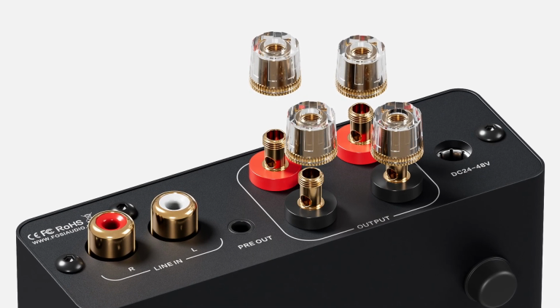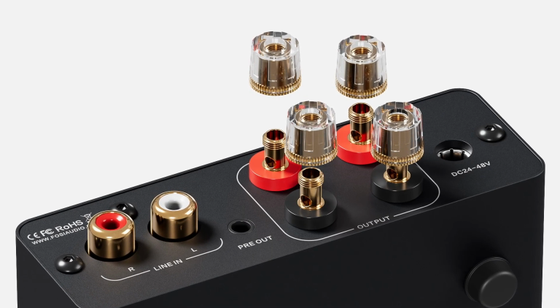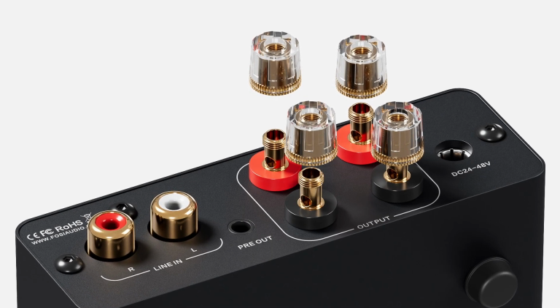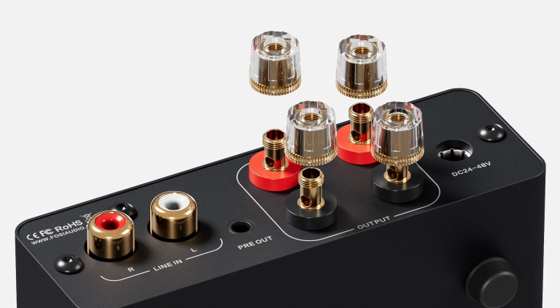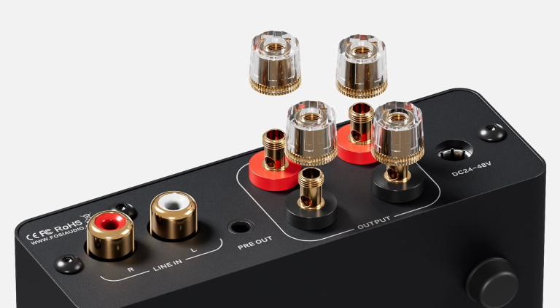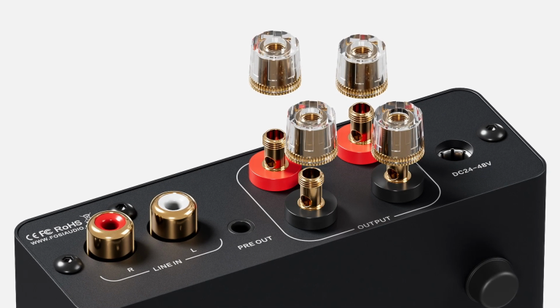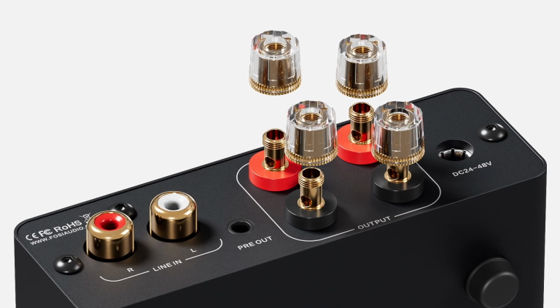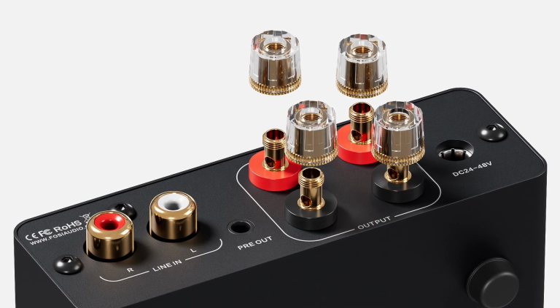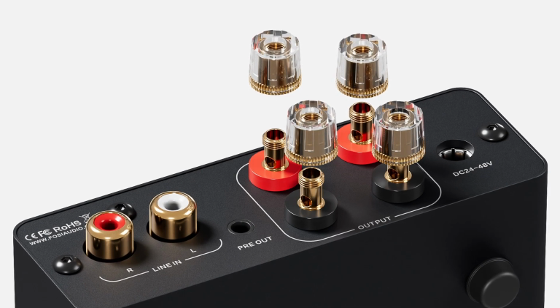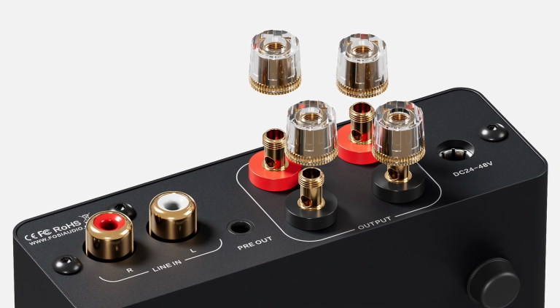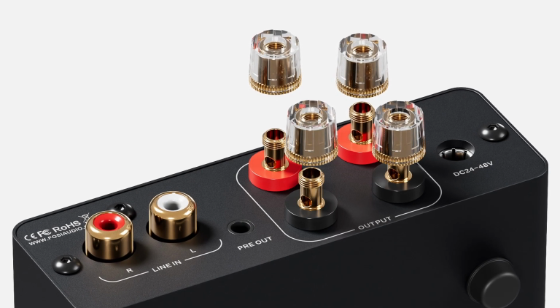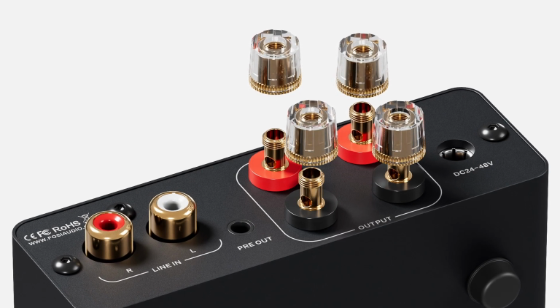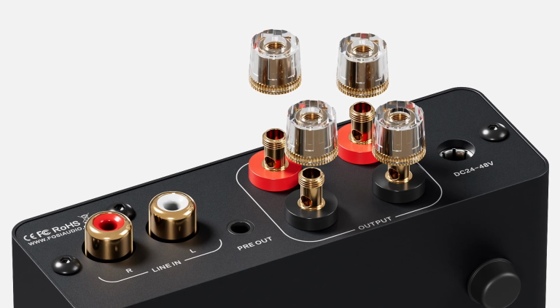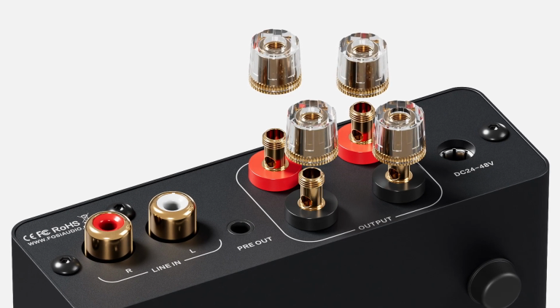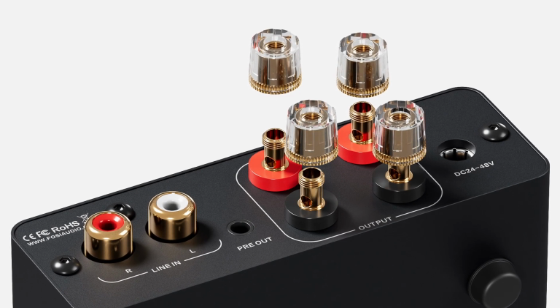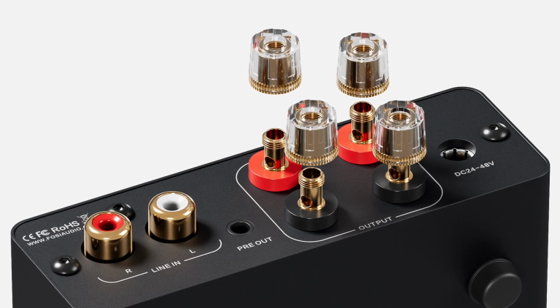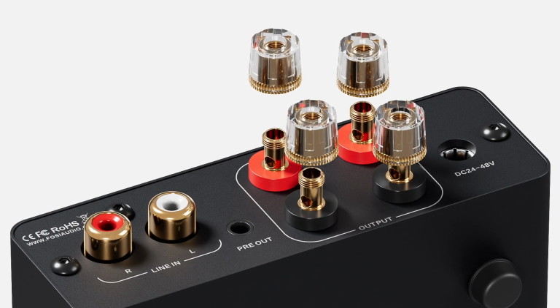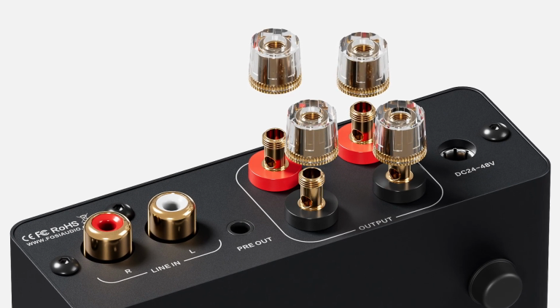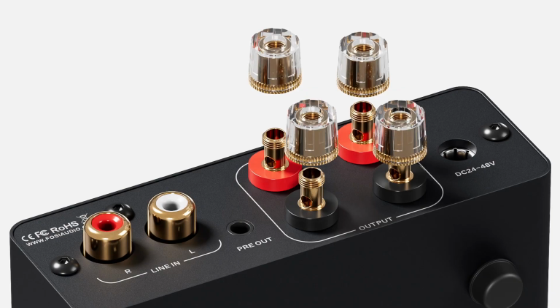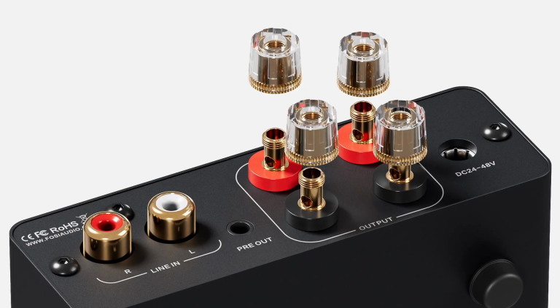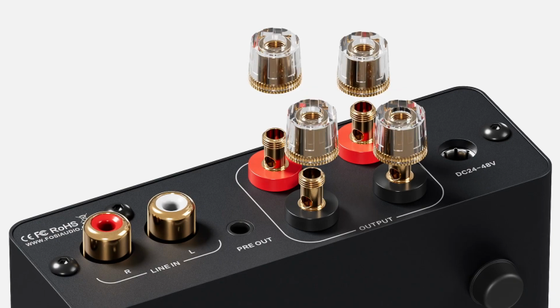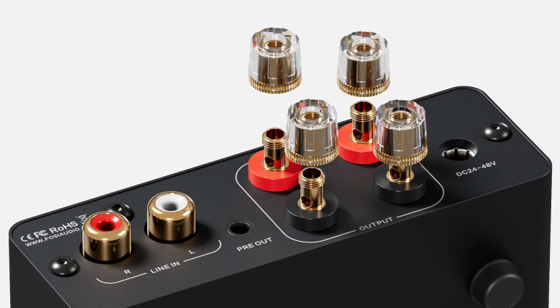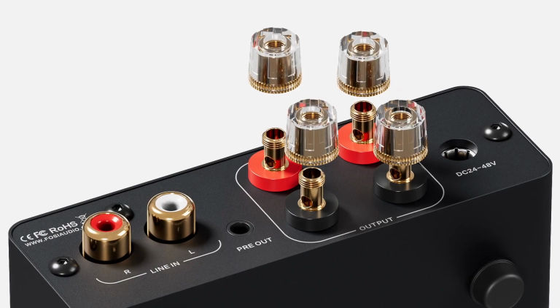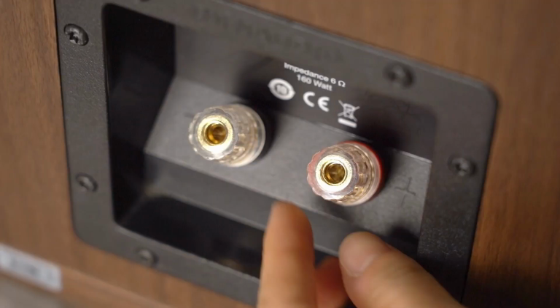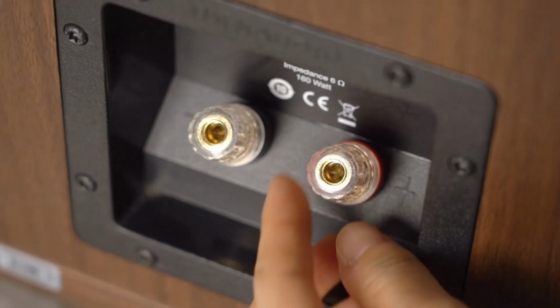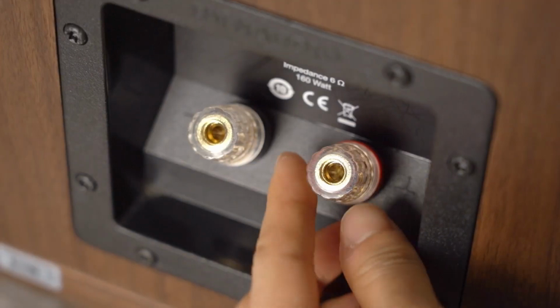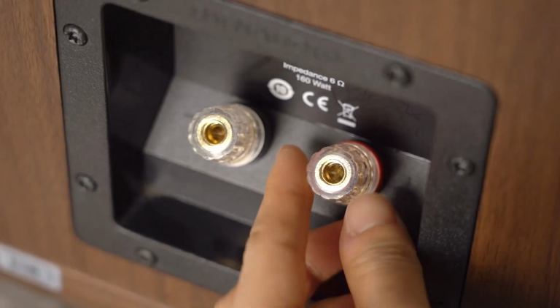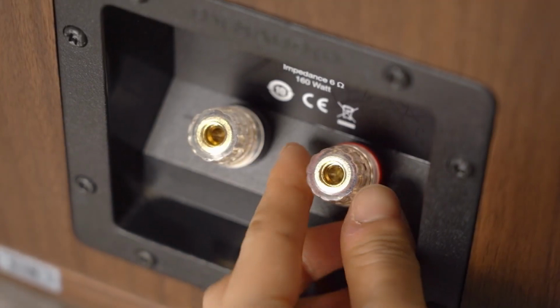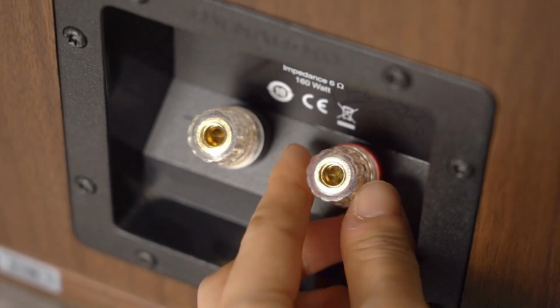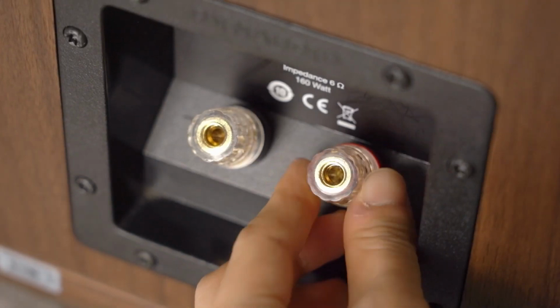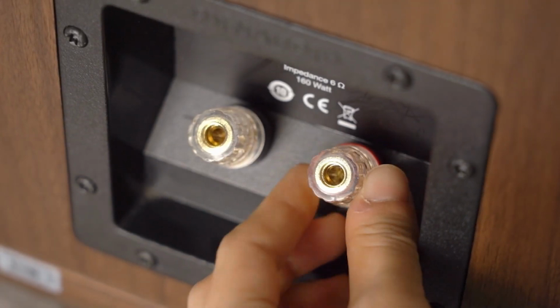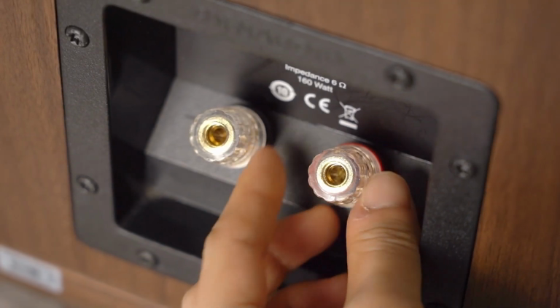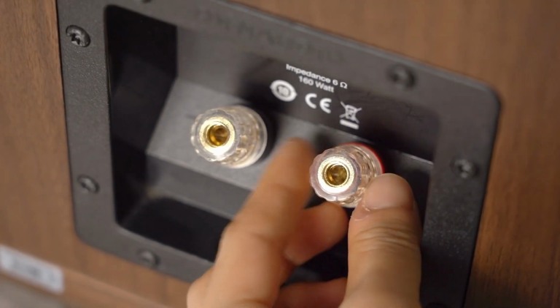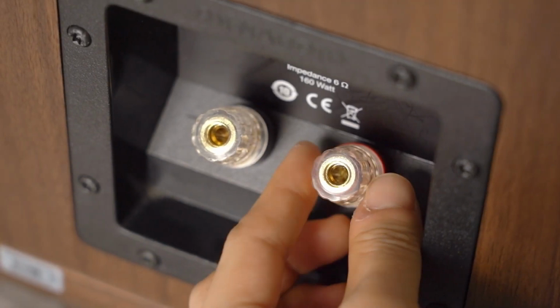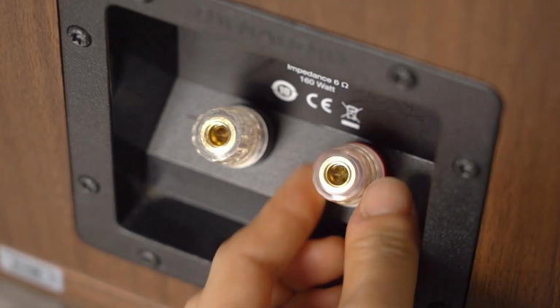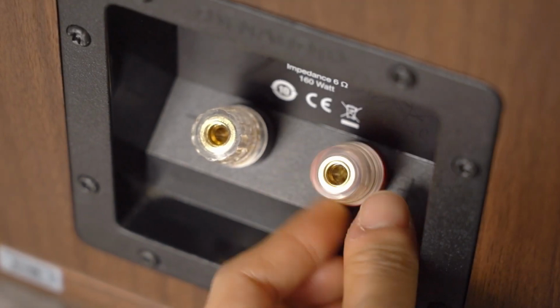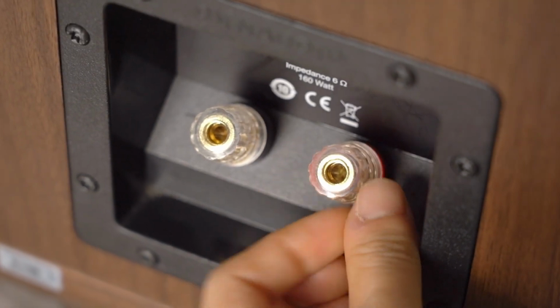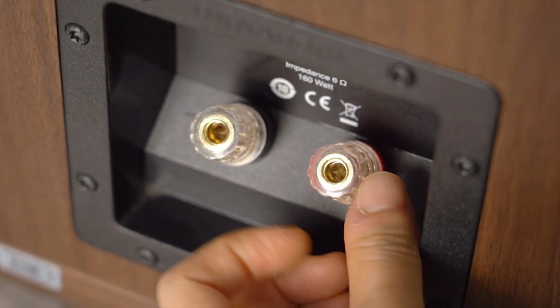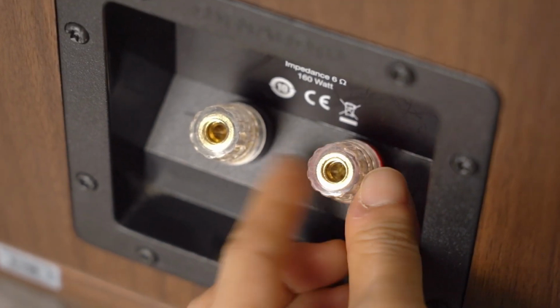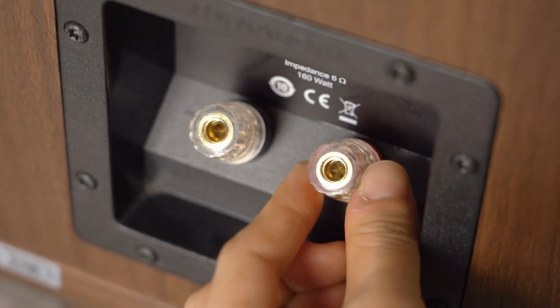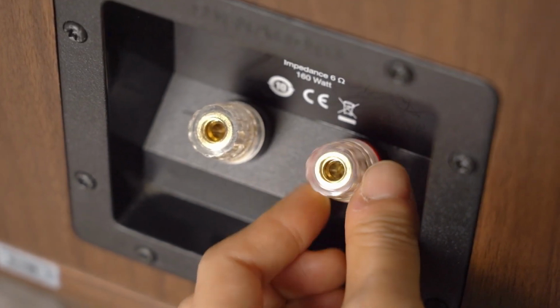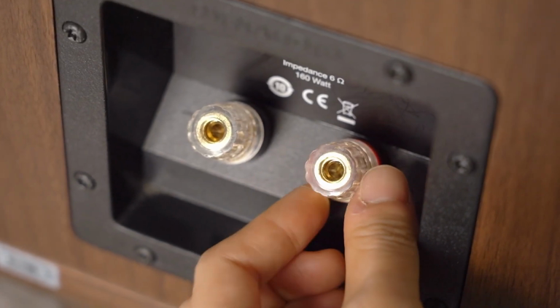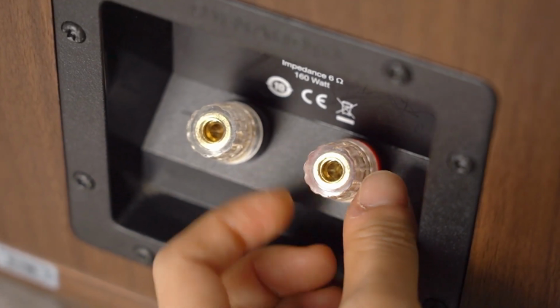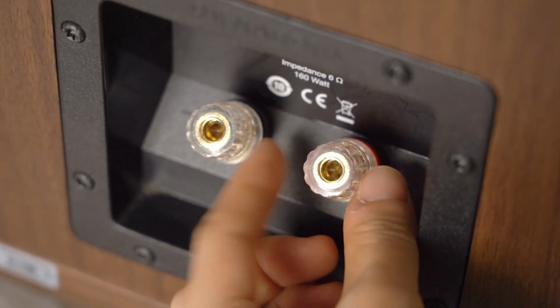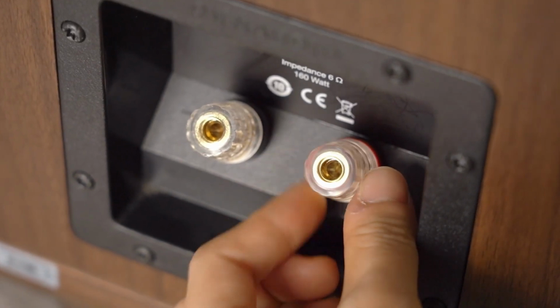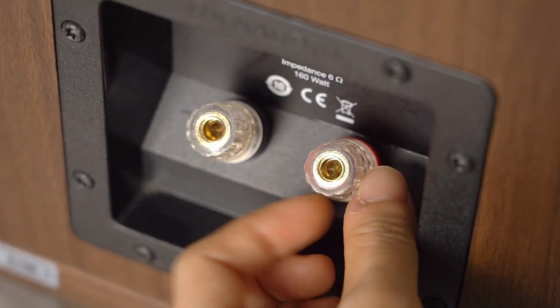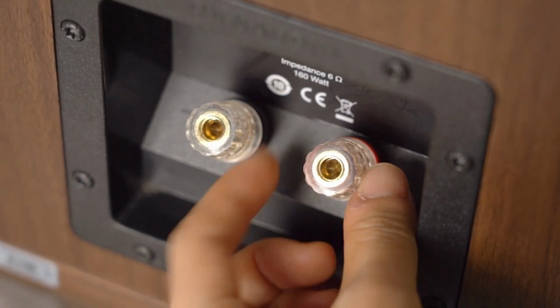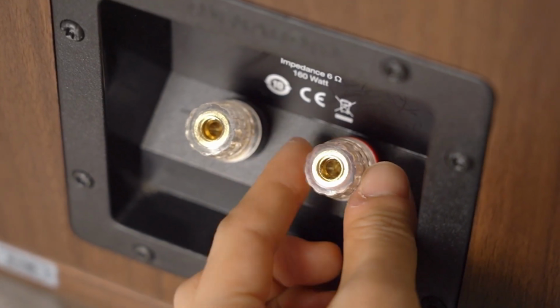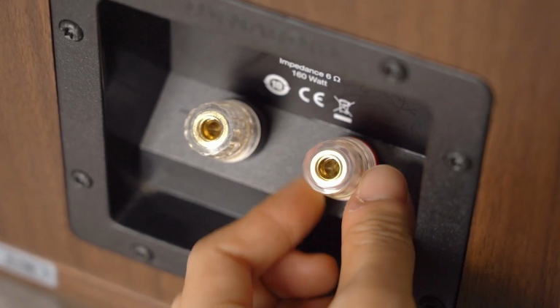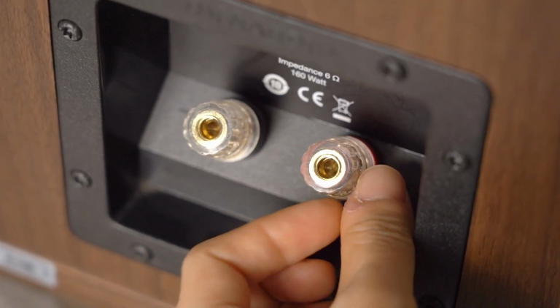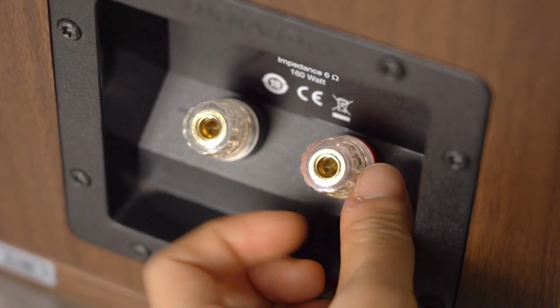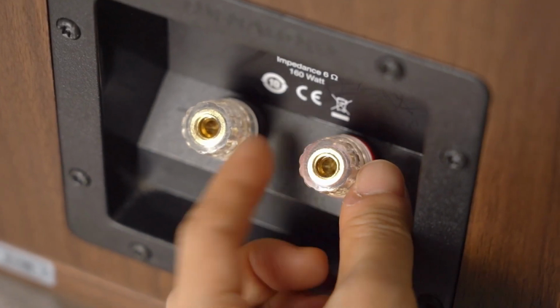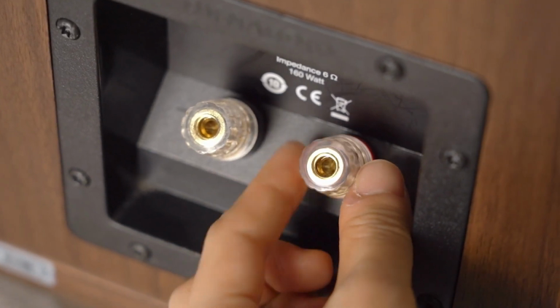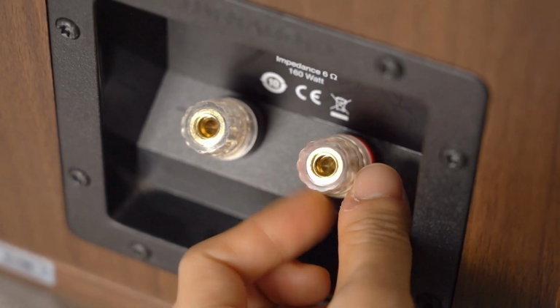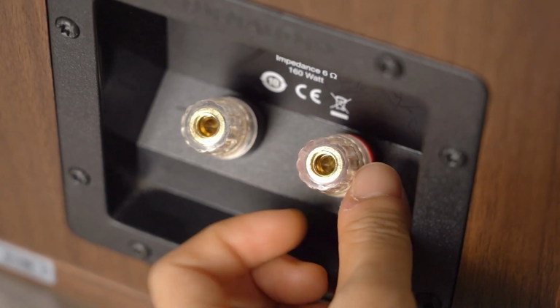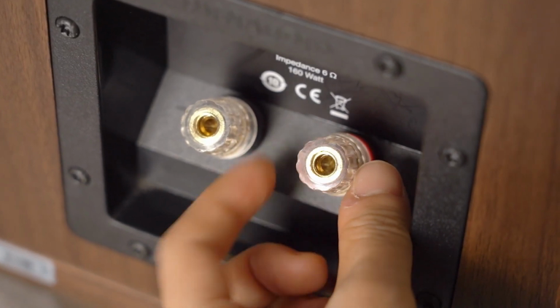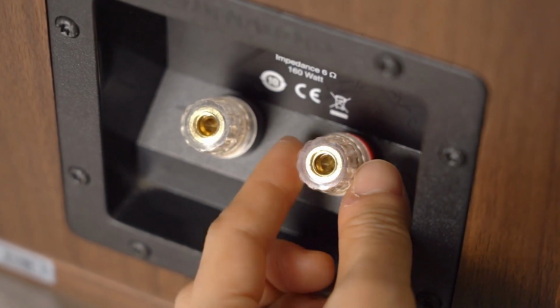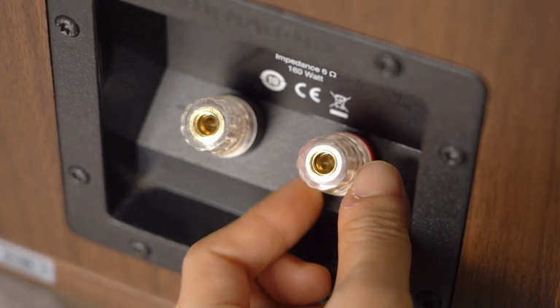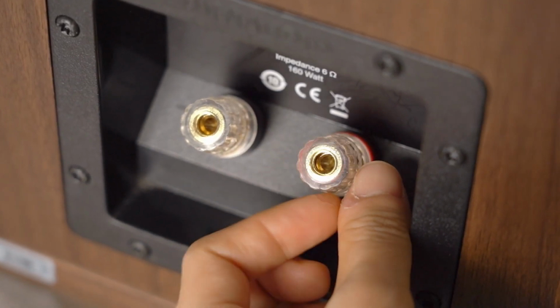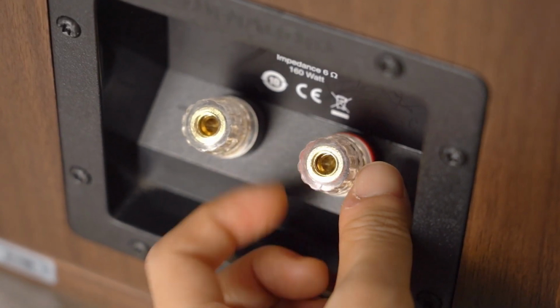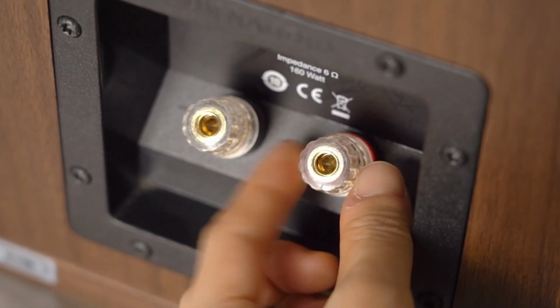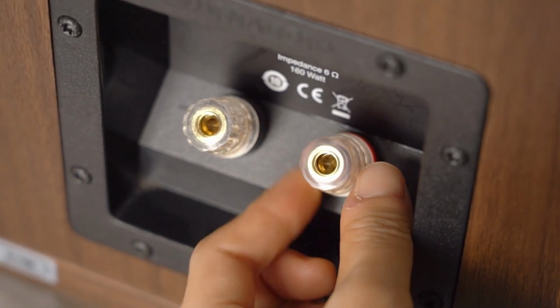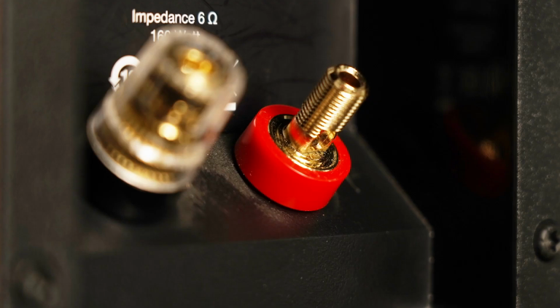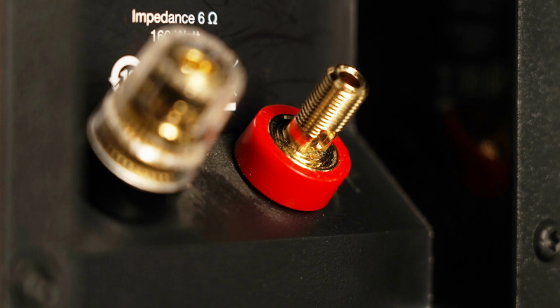The V3's binding posts support both banana plugs and bare wire connections. You can choose the method you prefer.